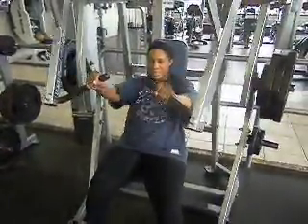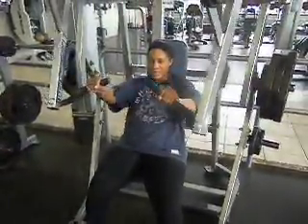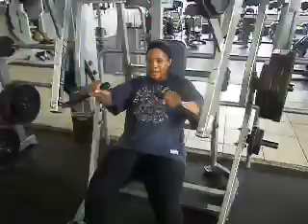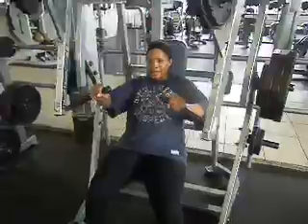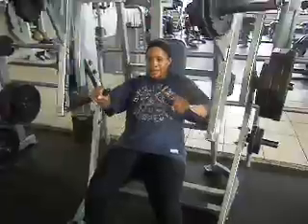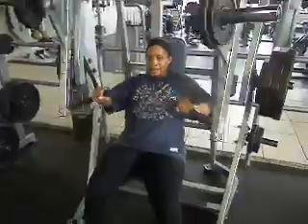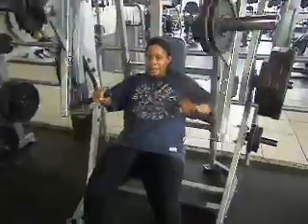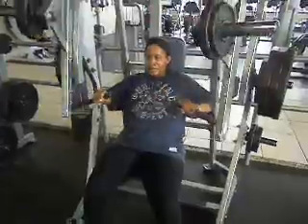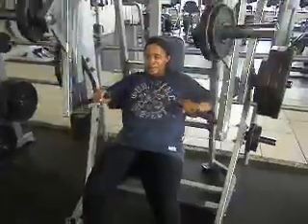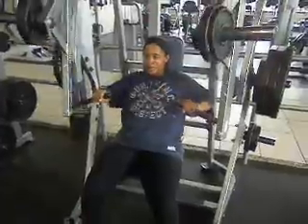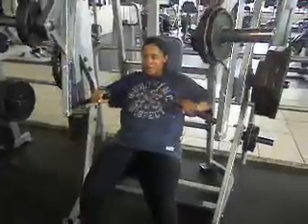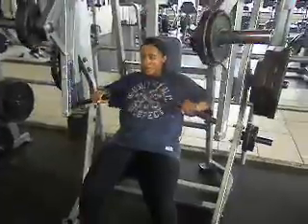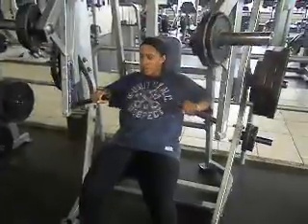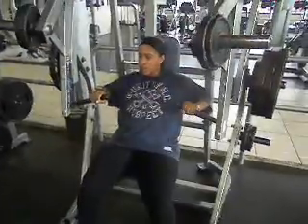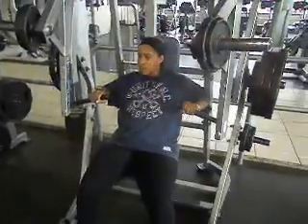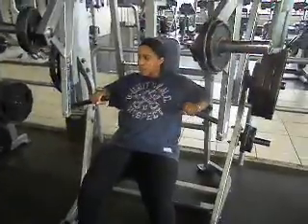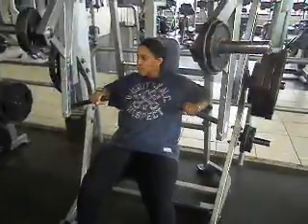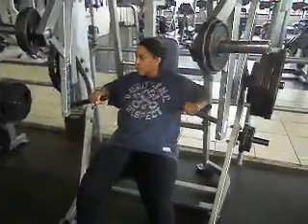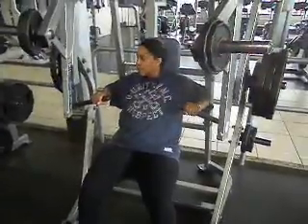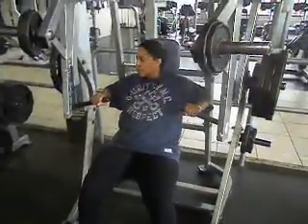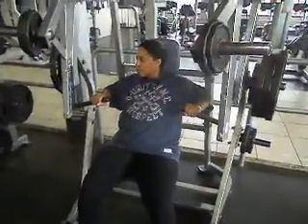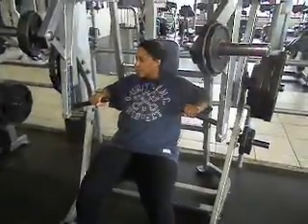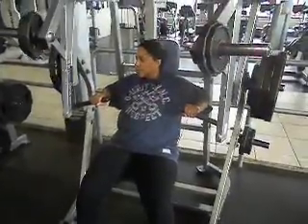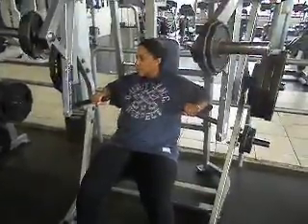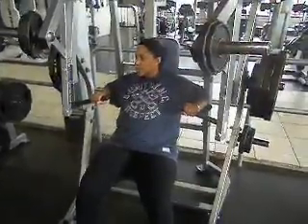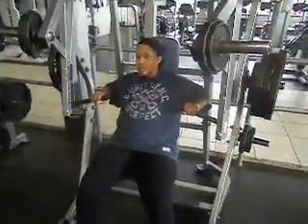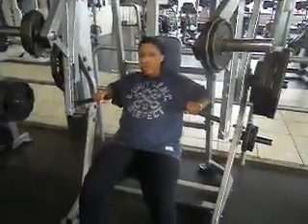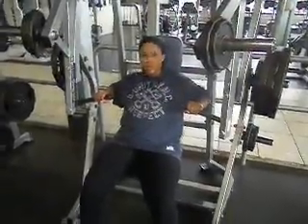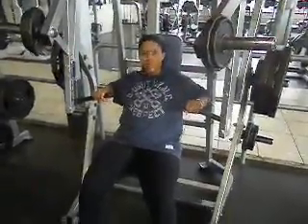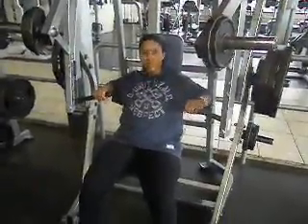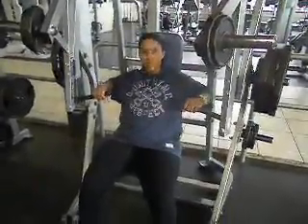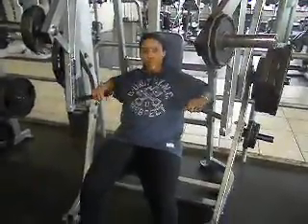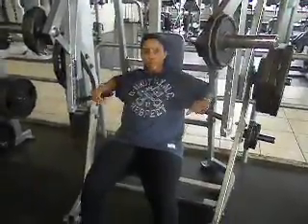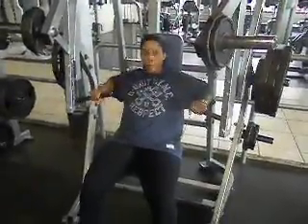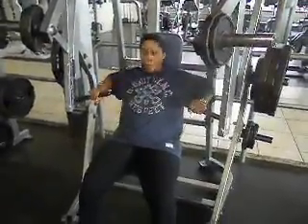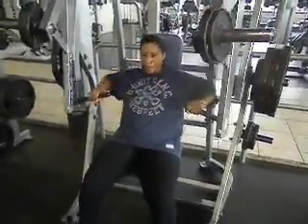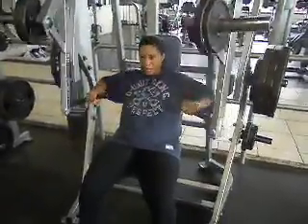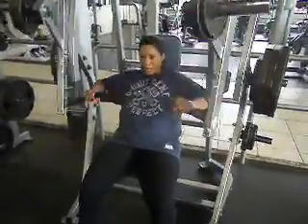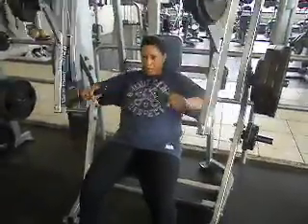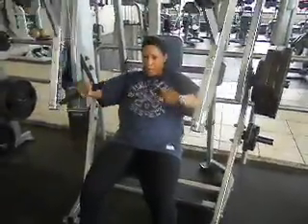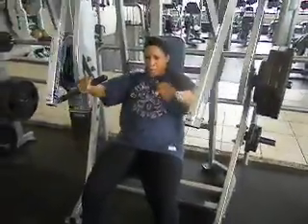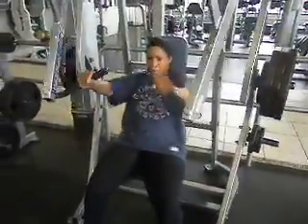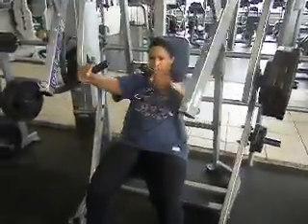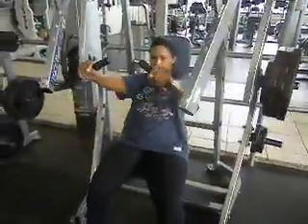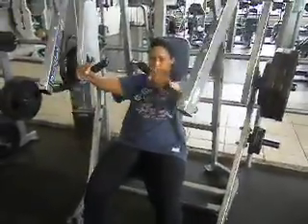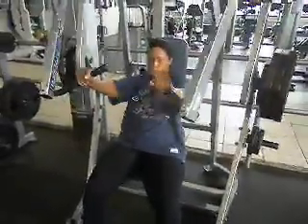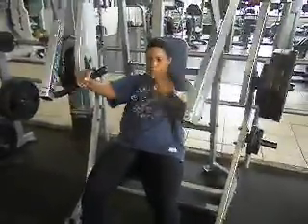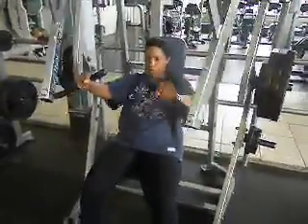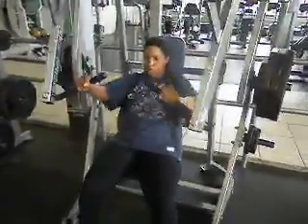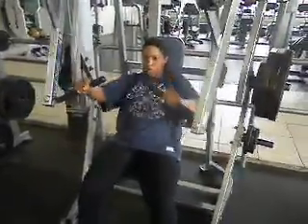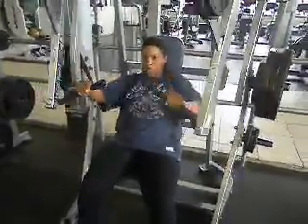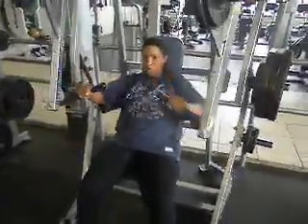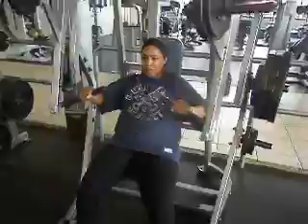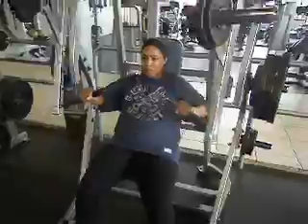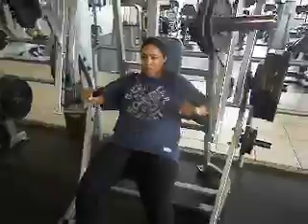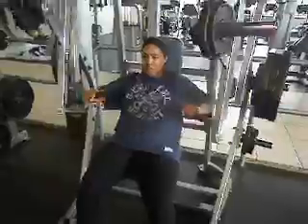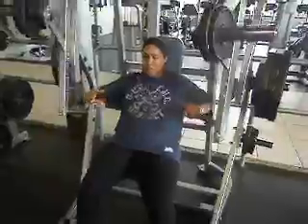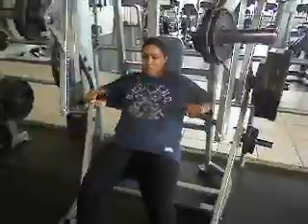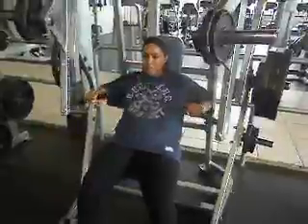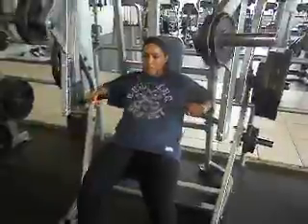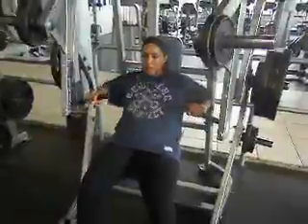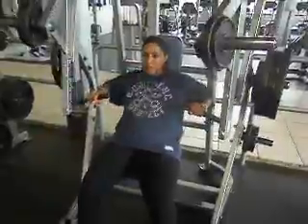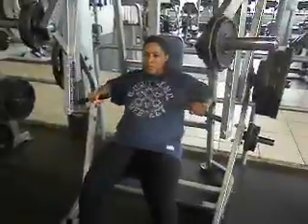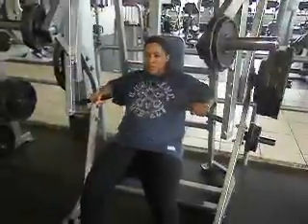Down slow. You can power up. It's fast. Go. Power up. Good. Down slow. Three, two, one.